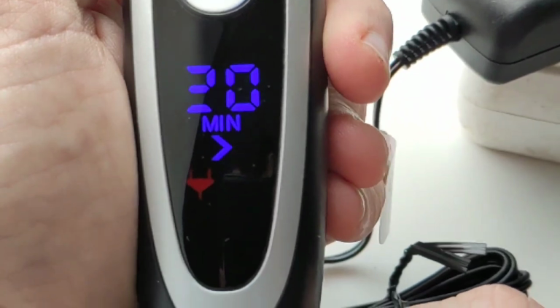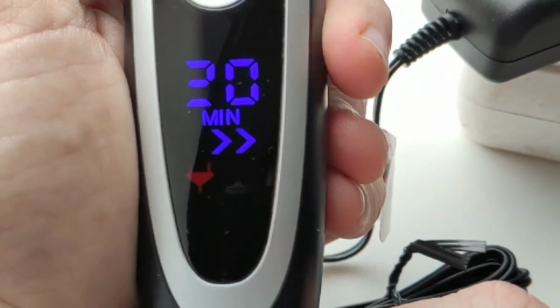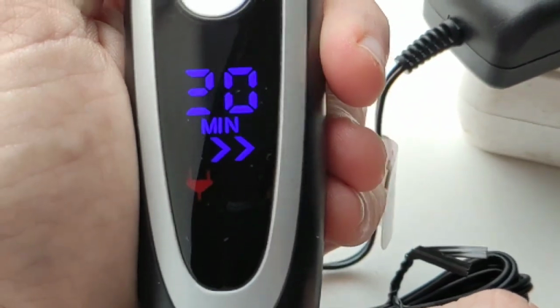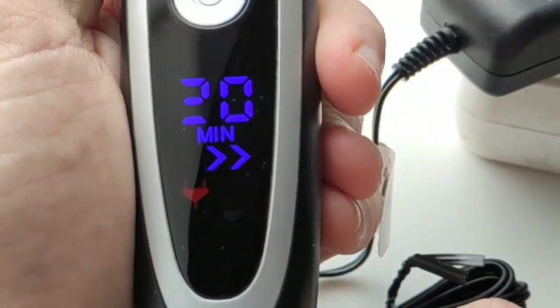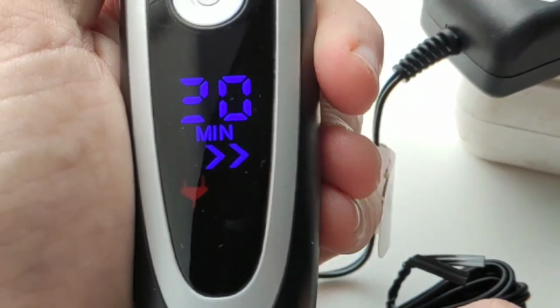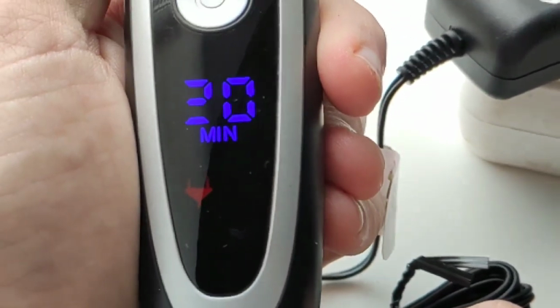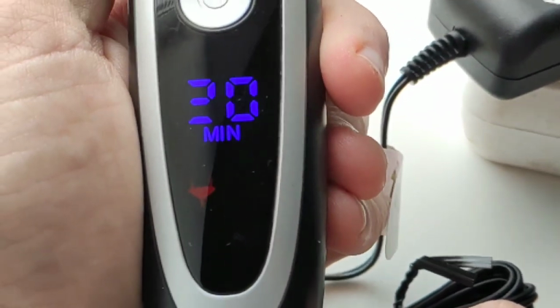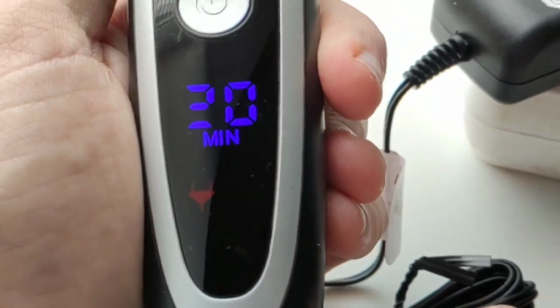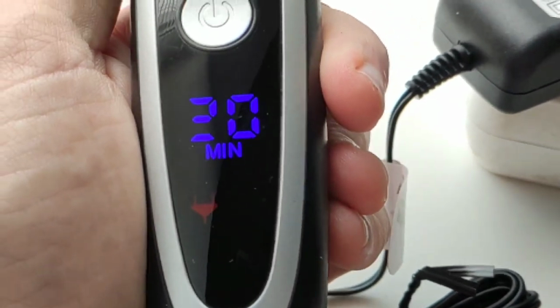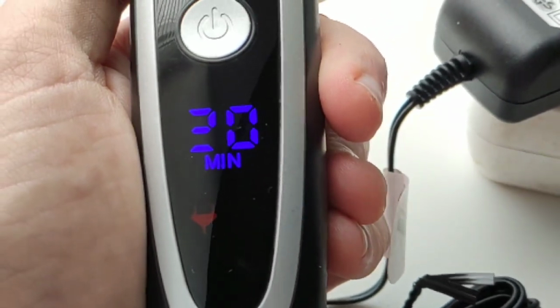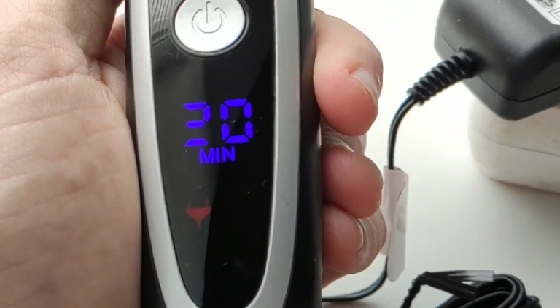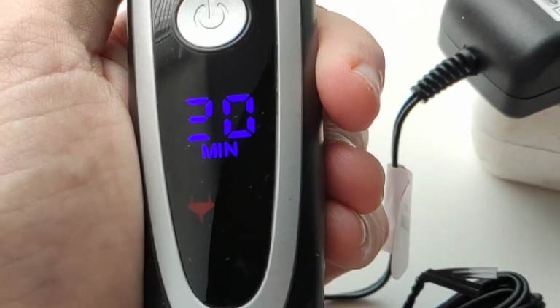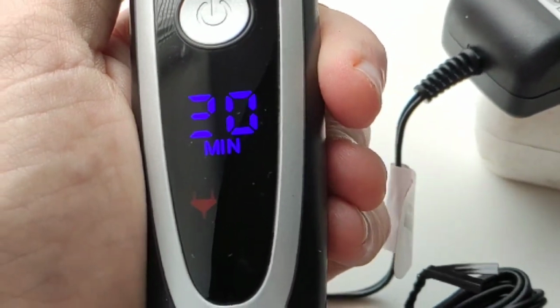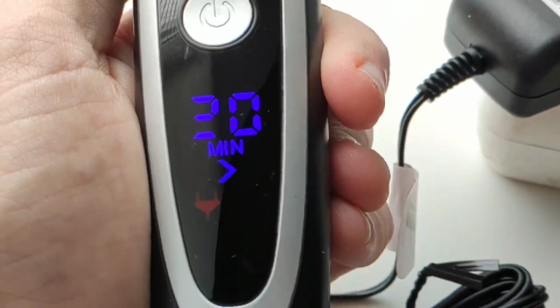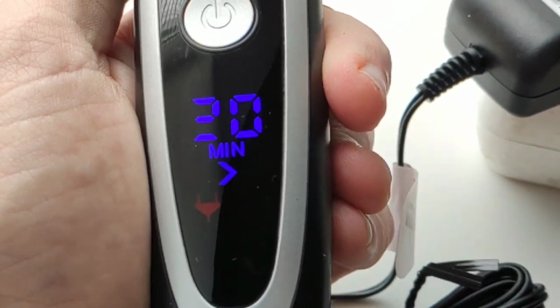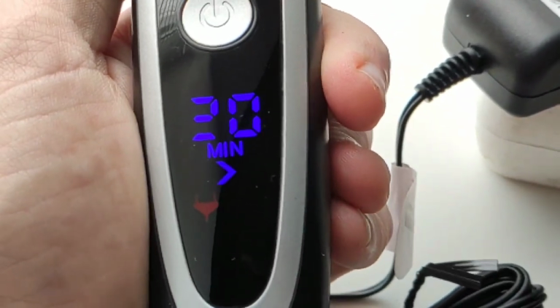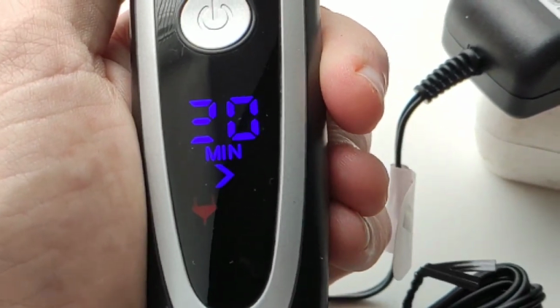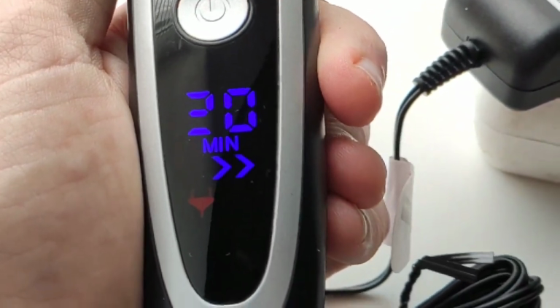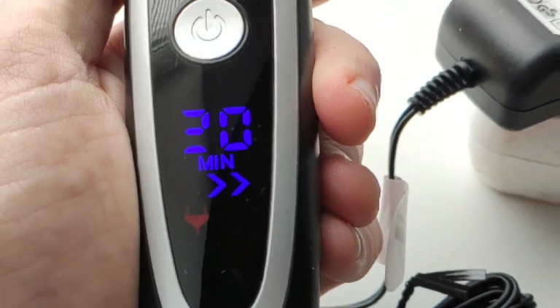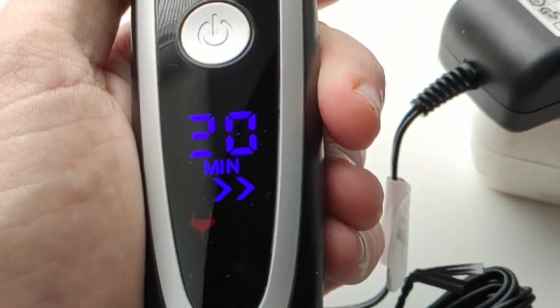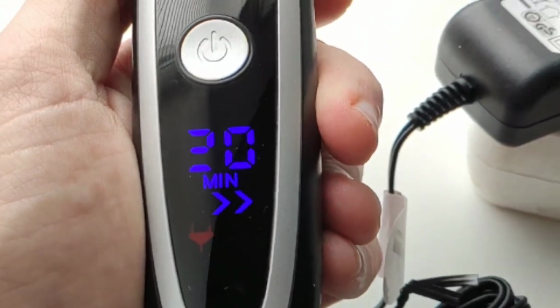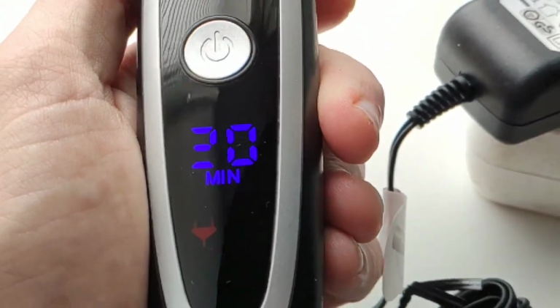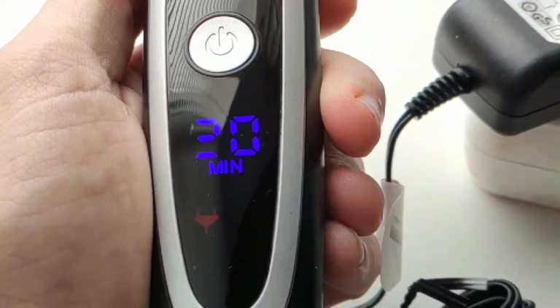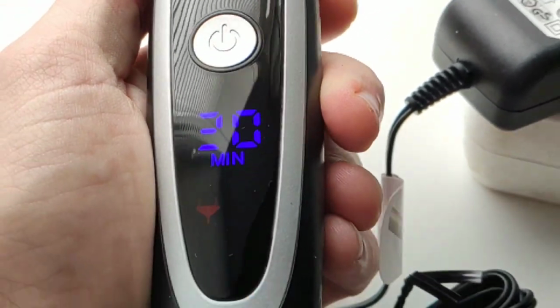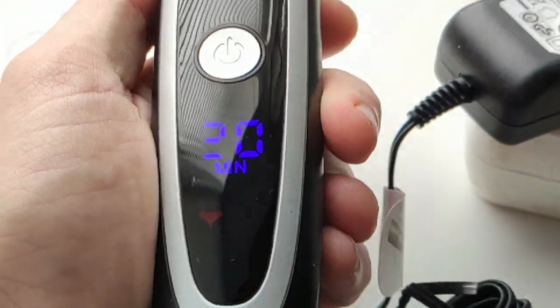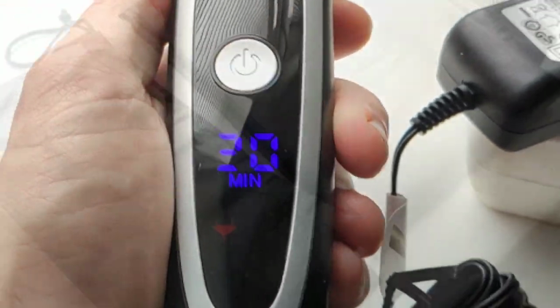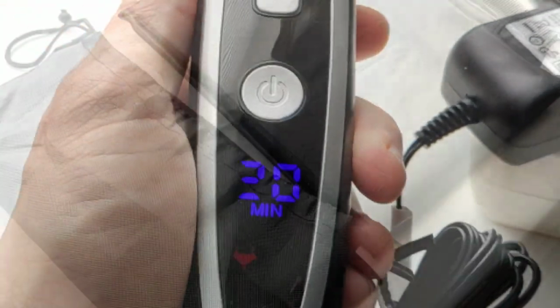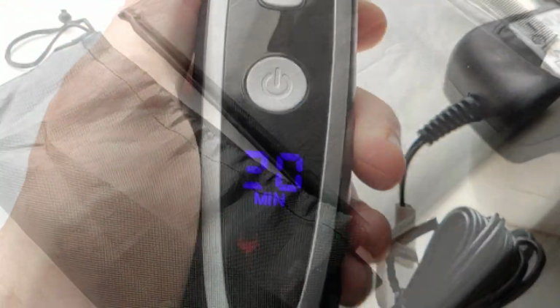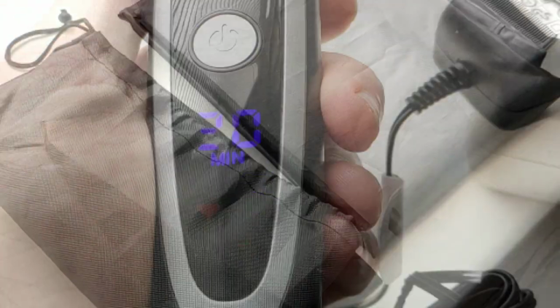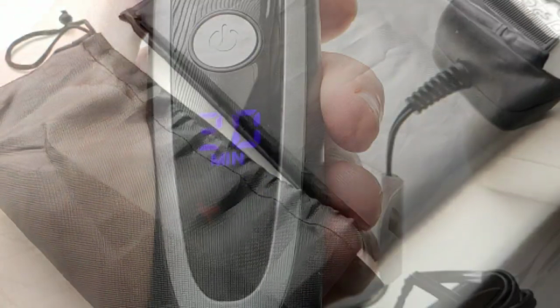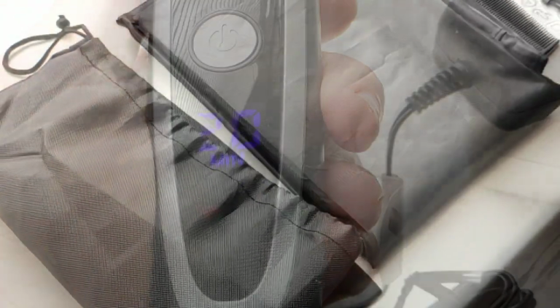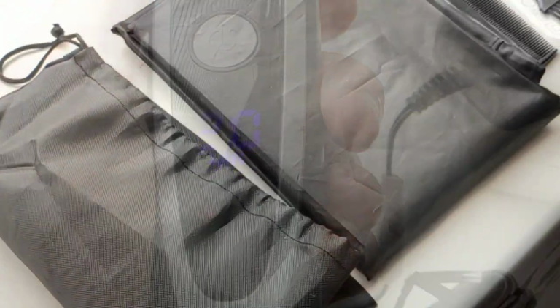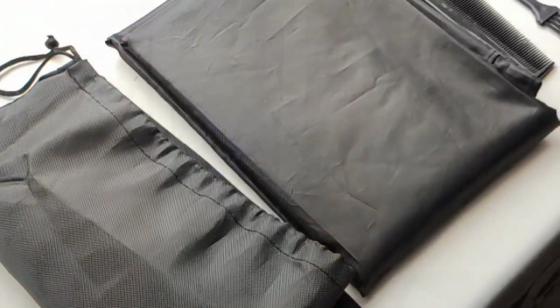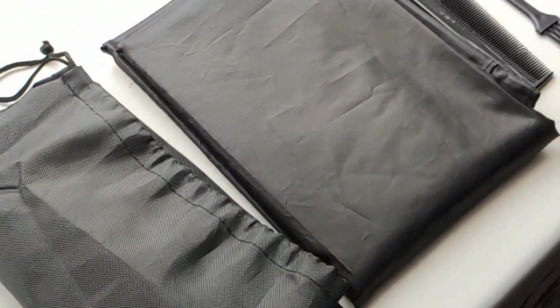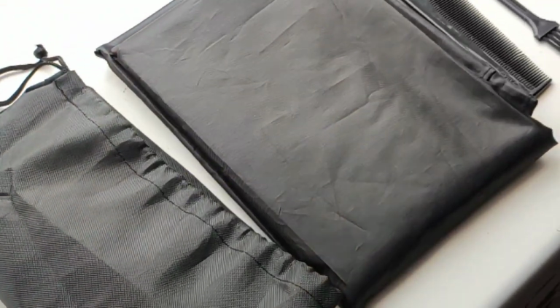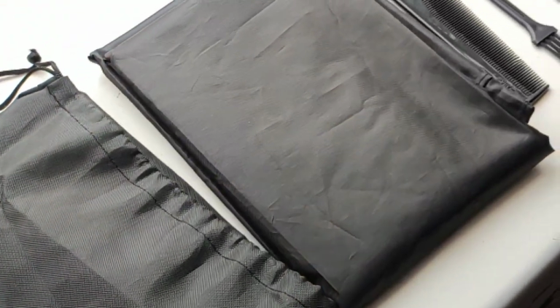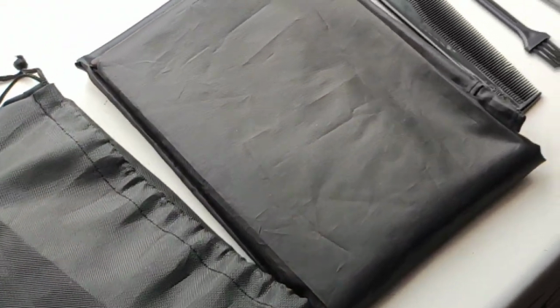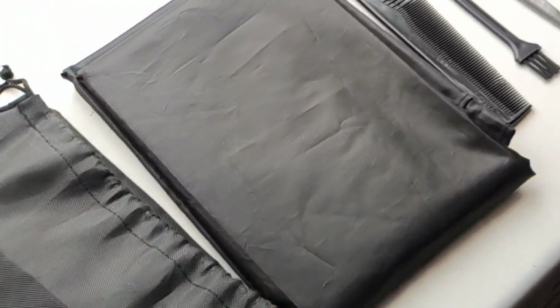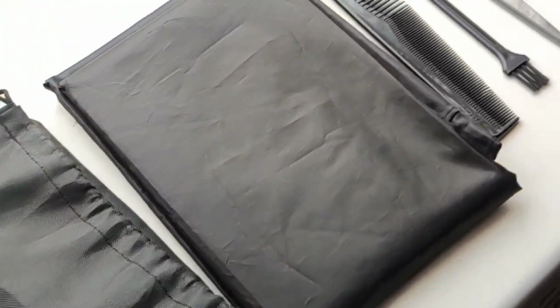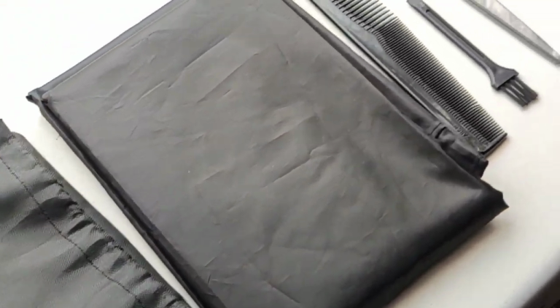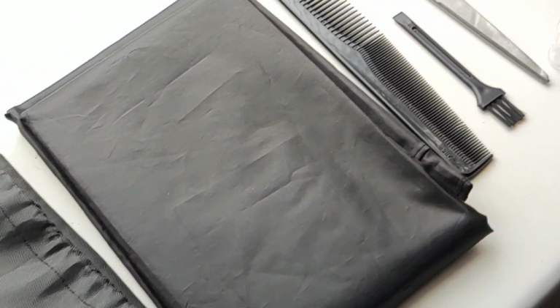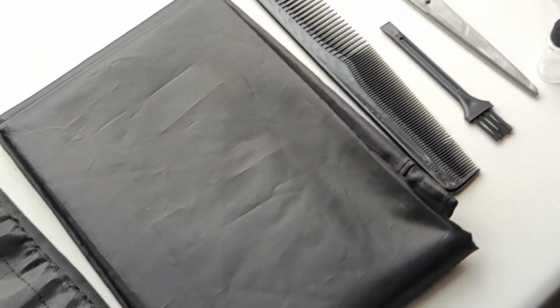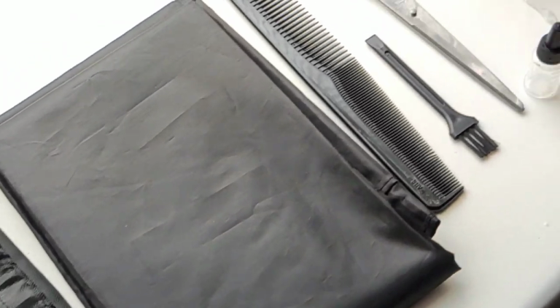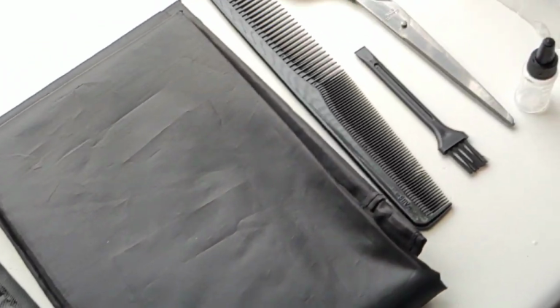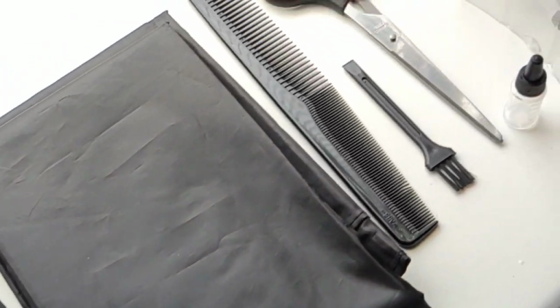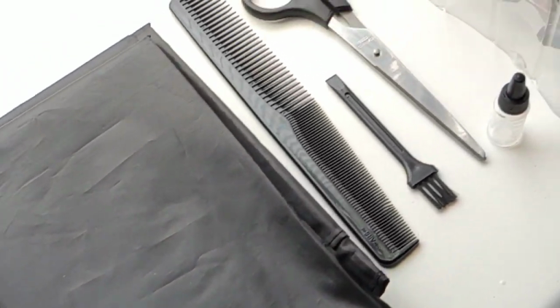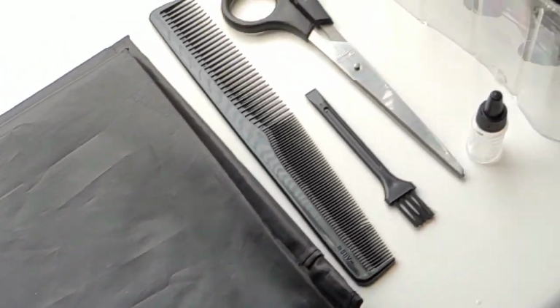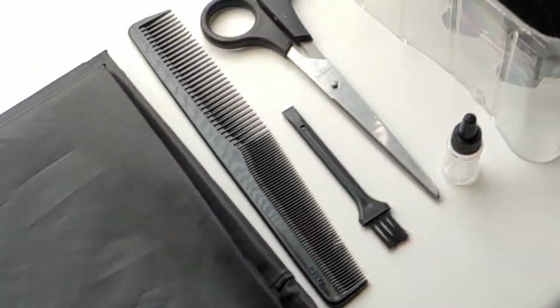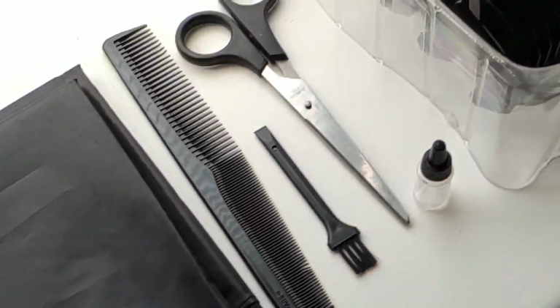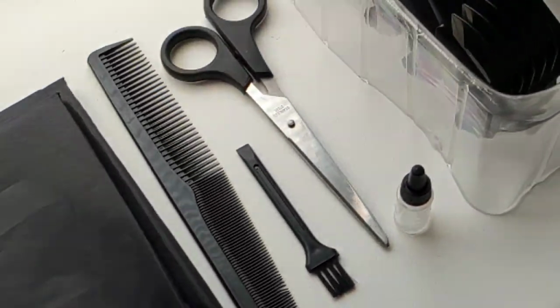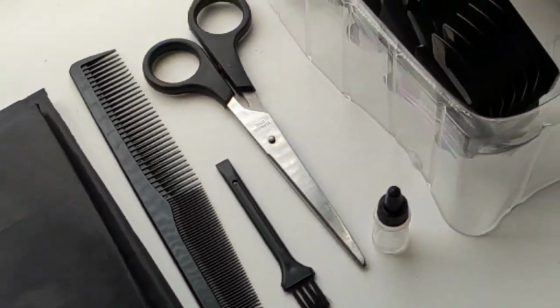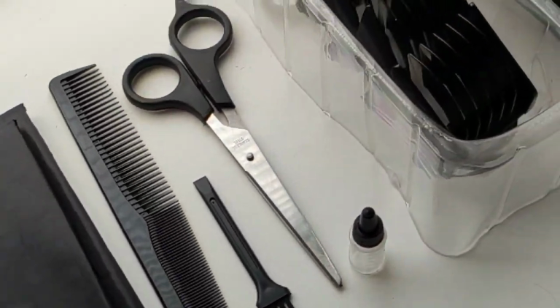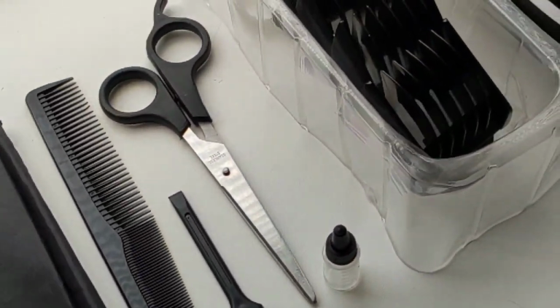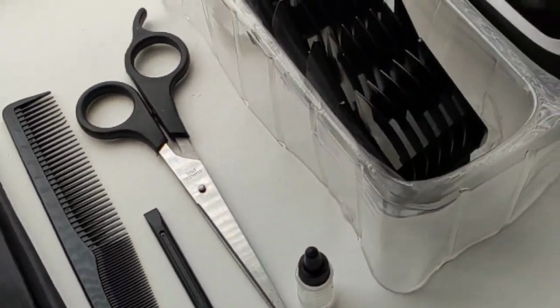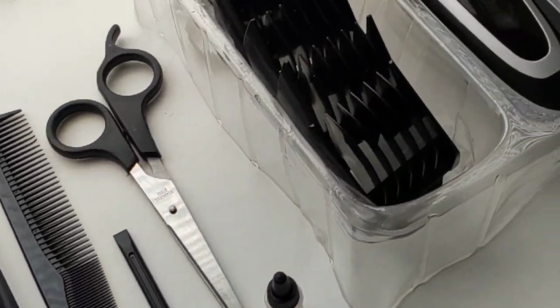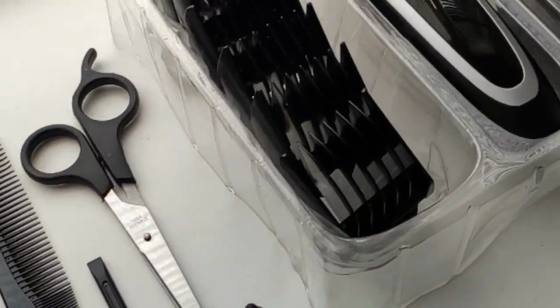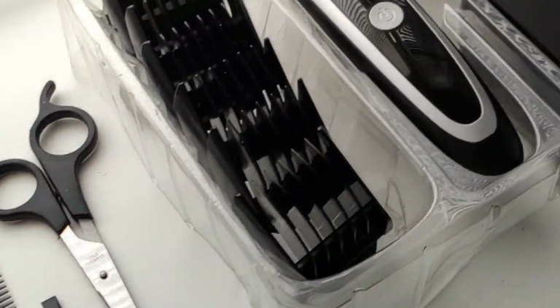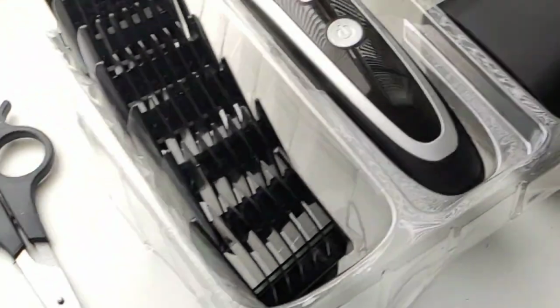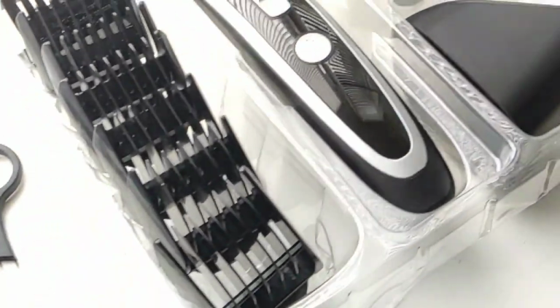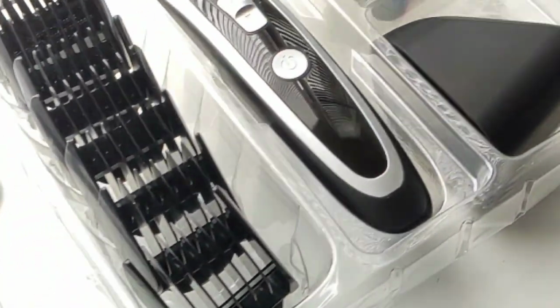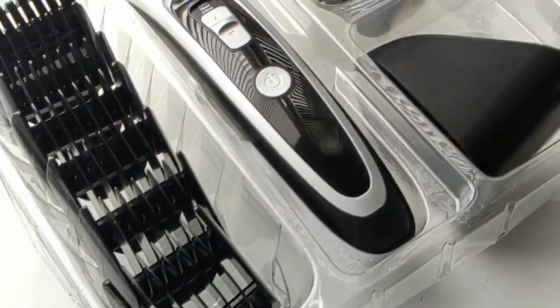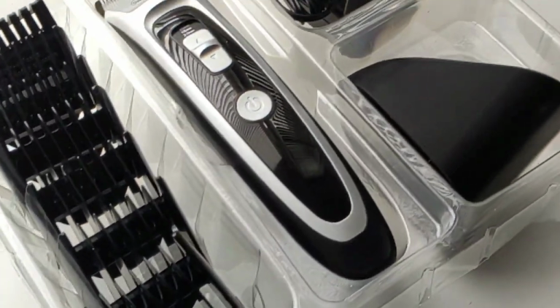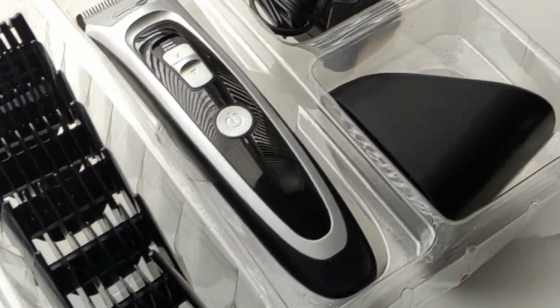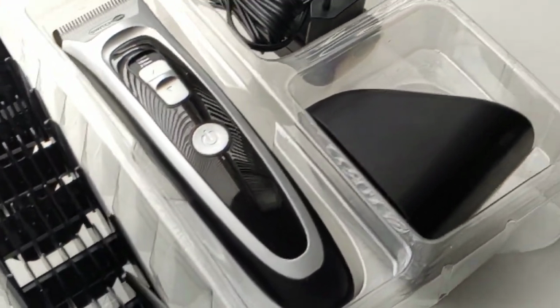Charging time is about 90 minutes. A full charge lasts approximately 60 minutes of operation.